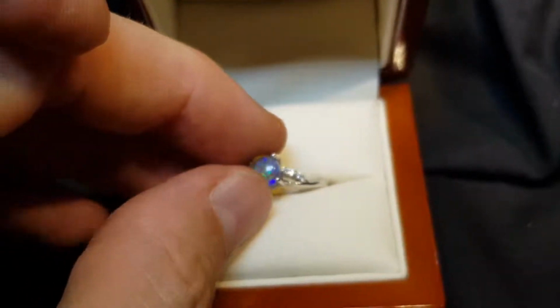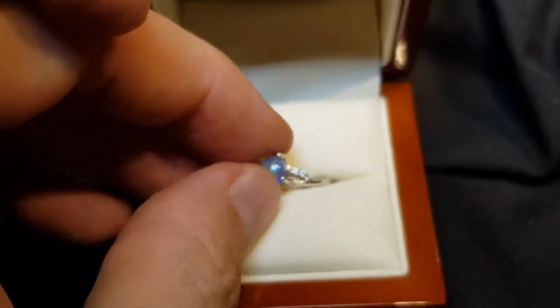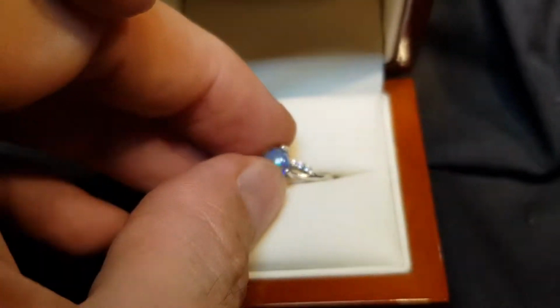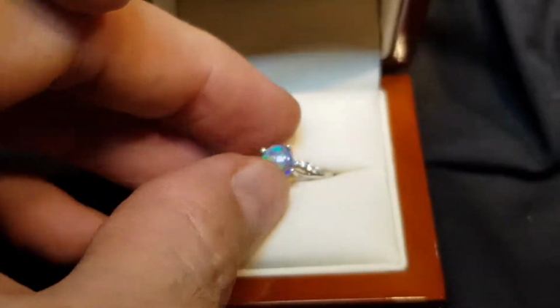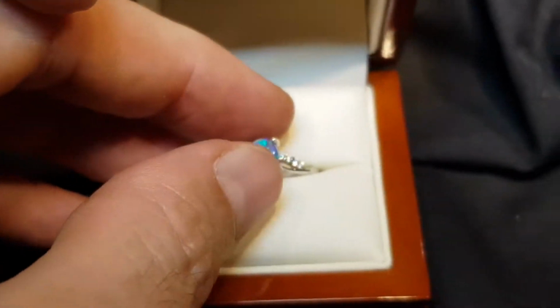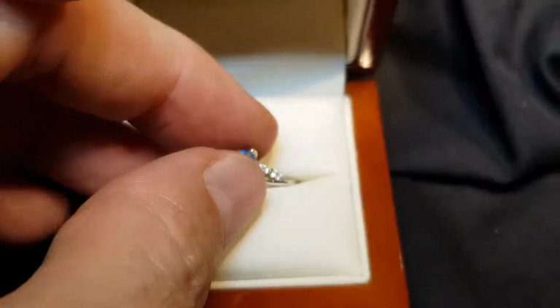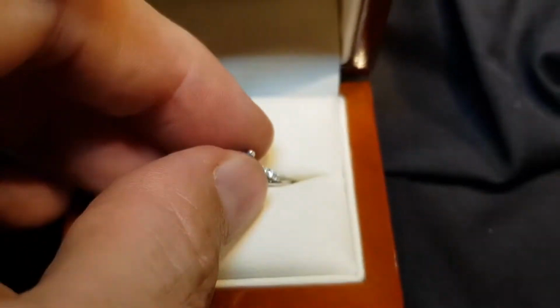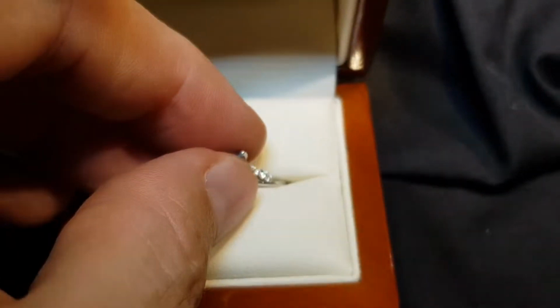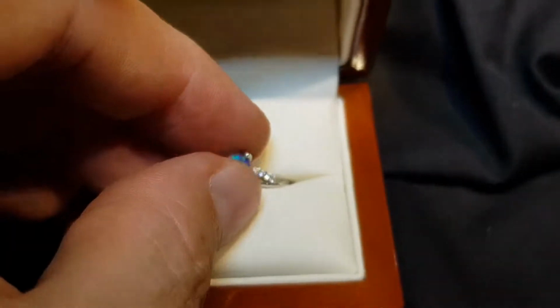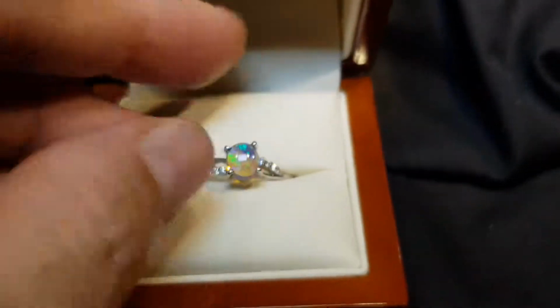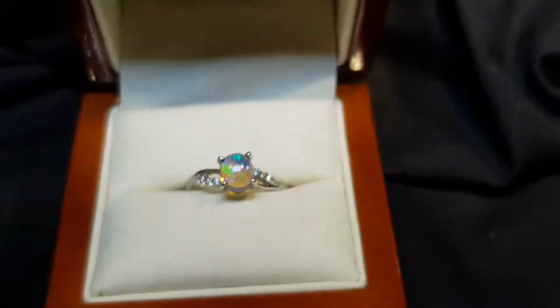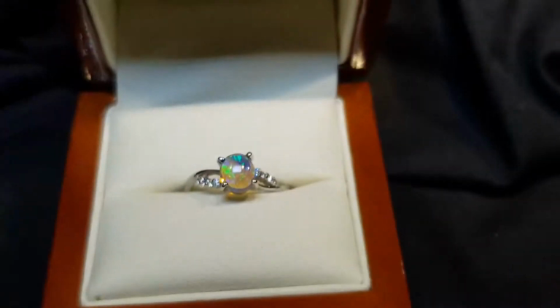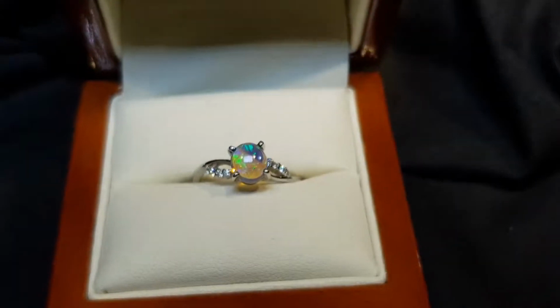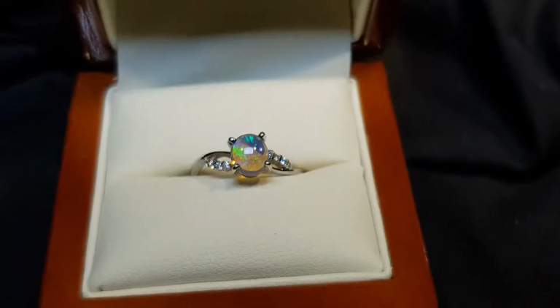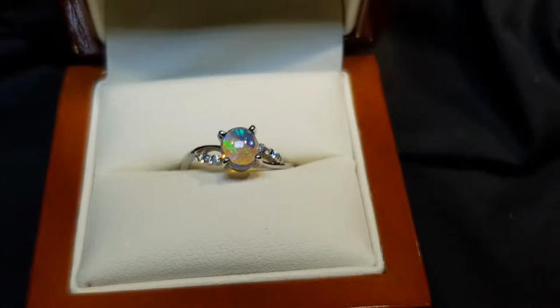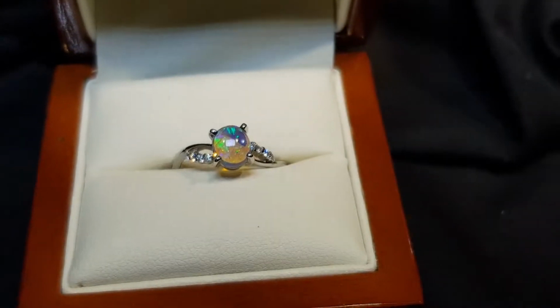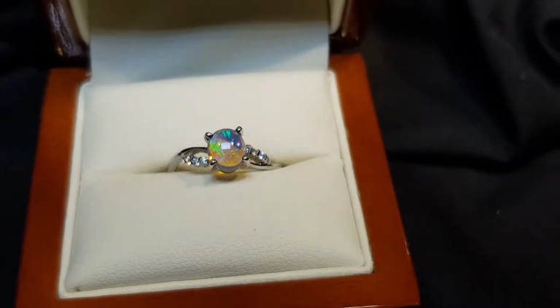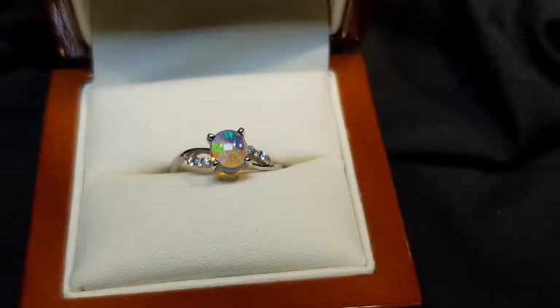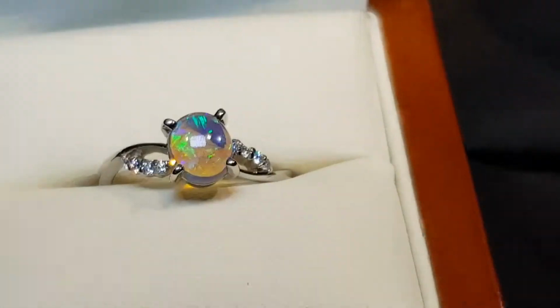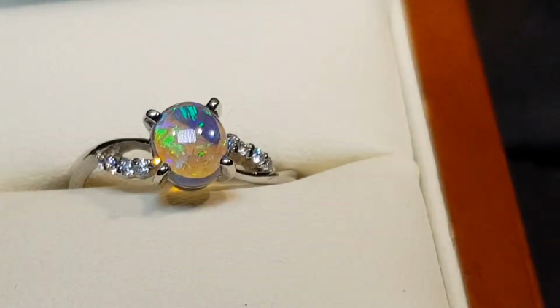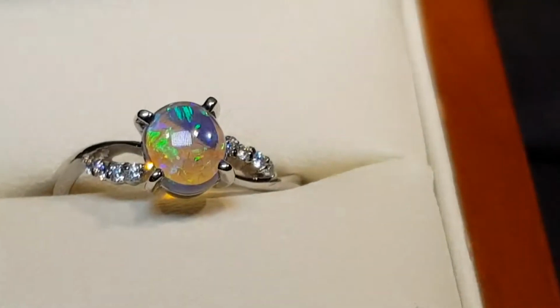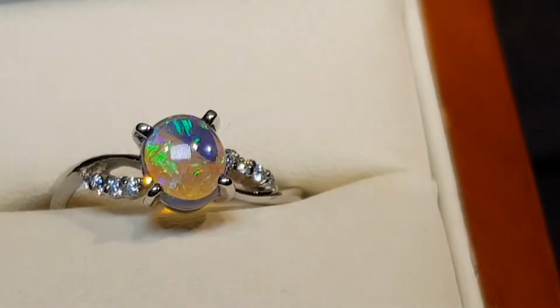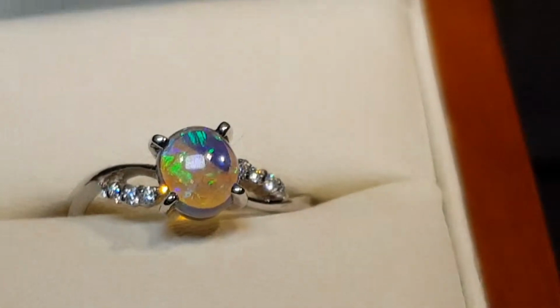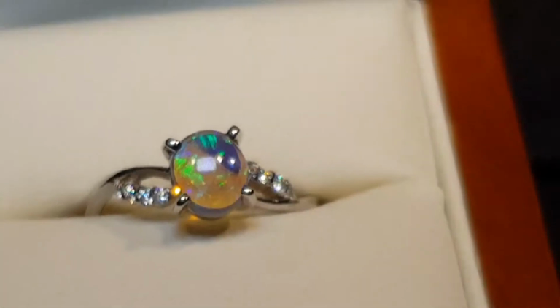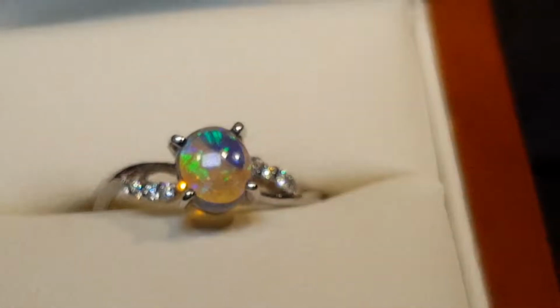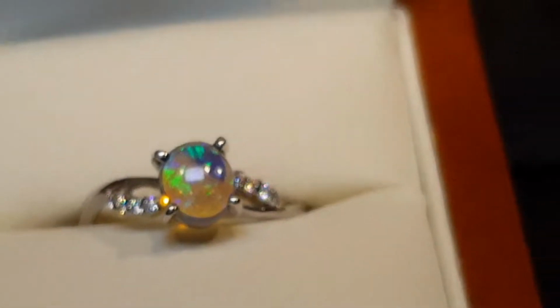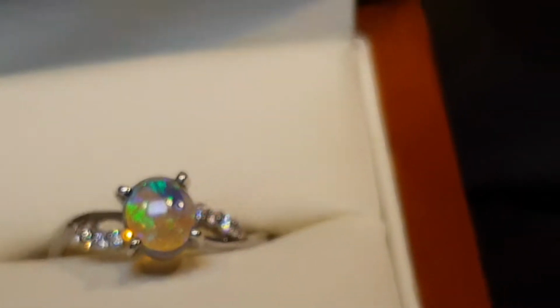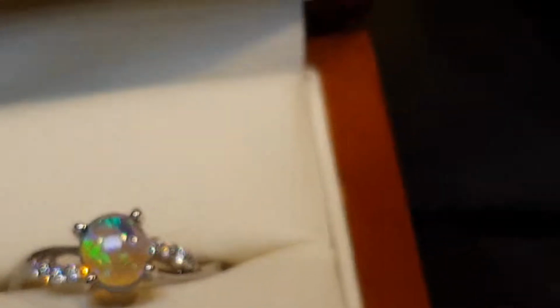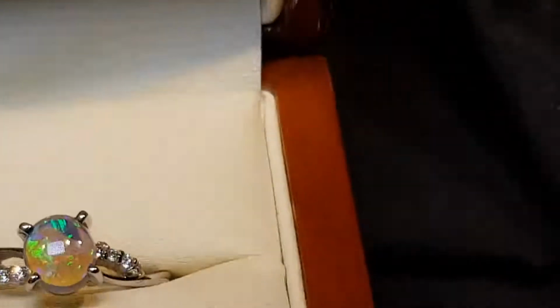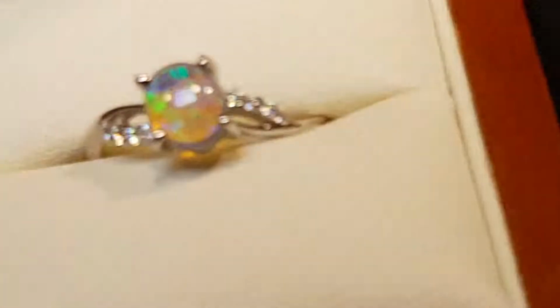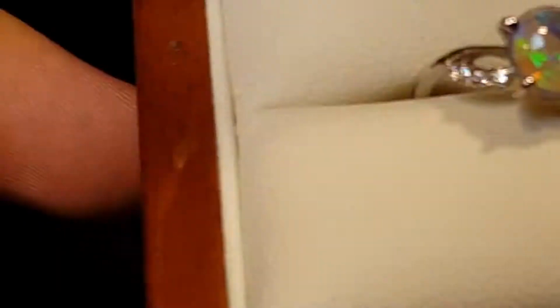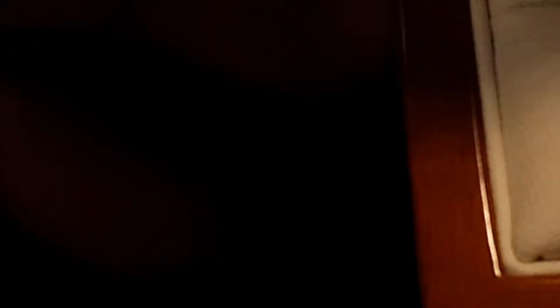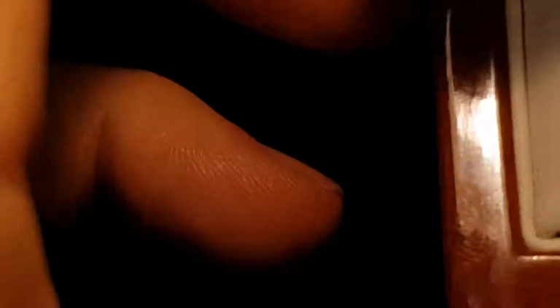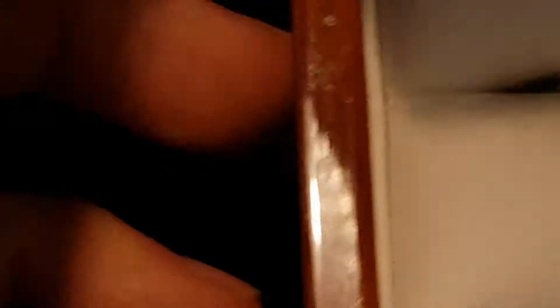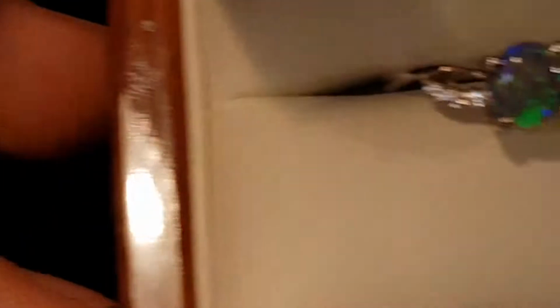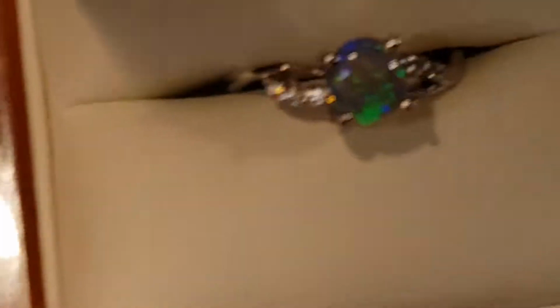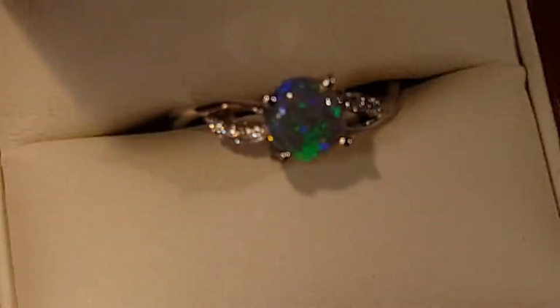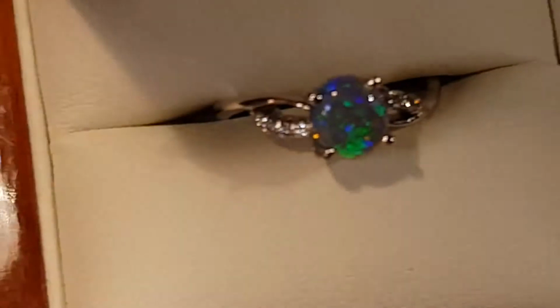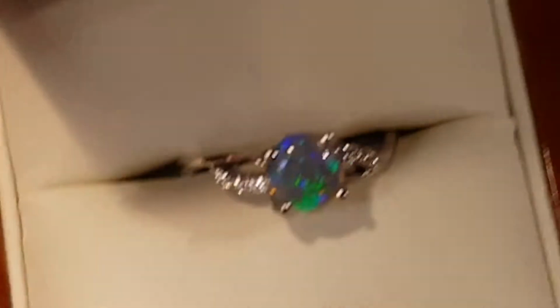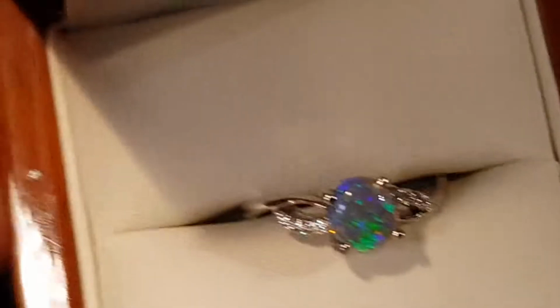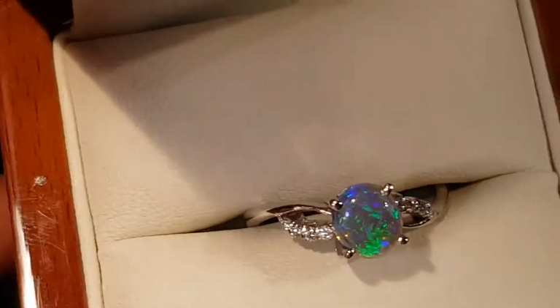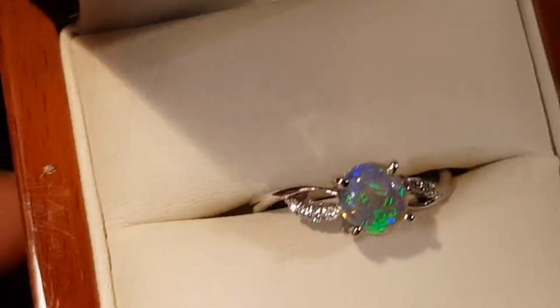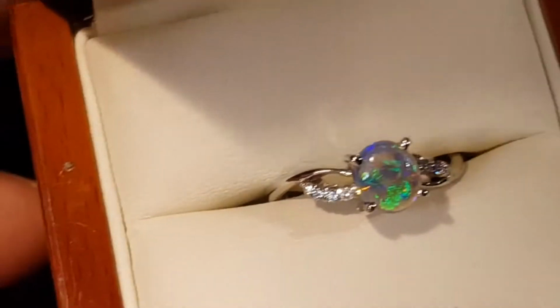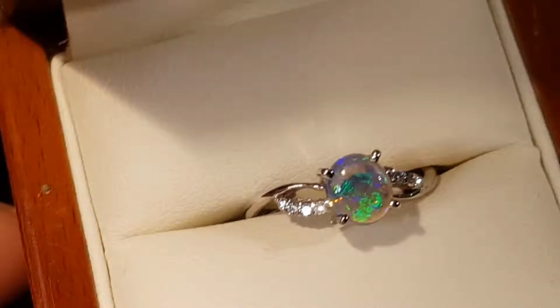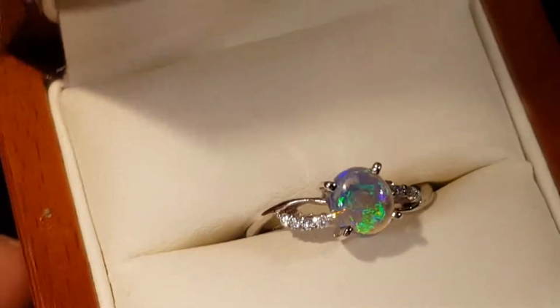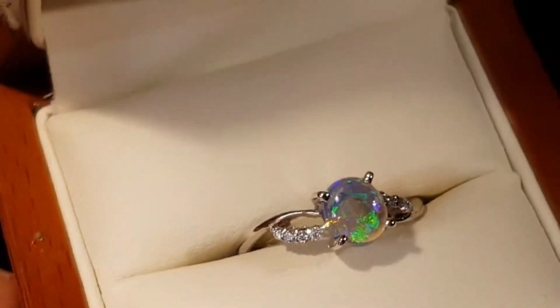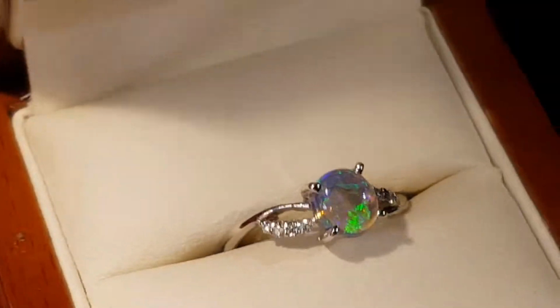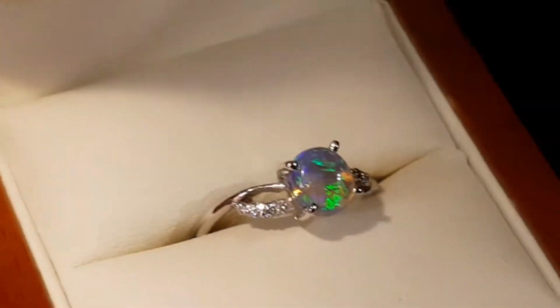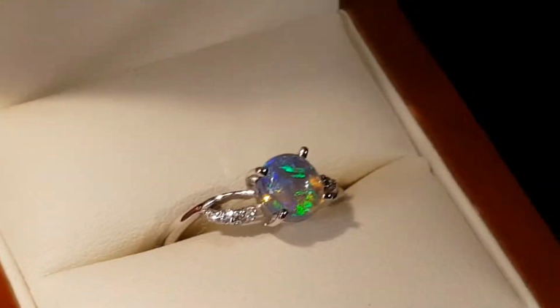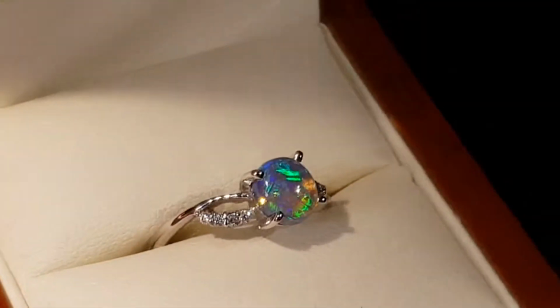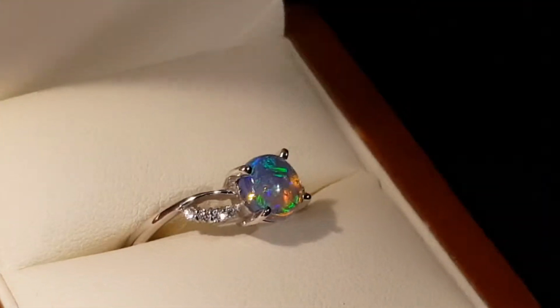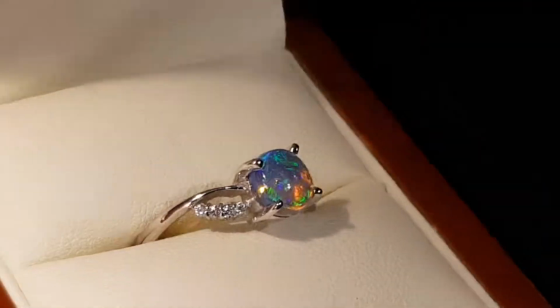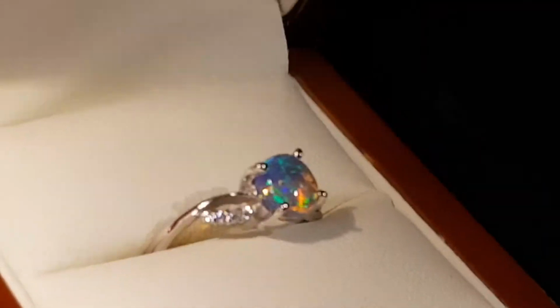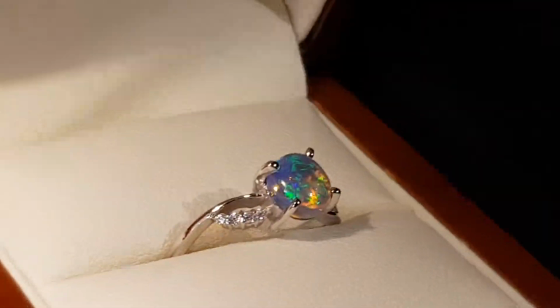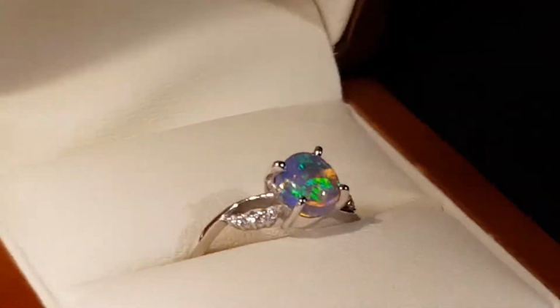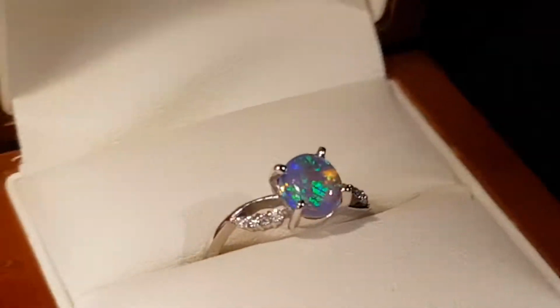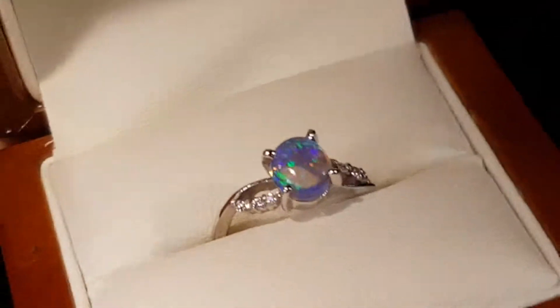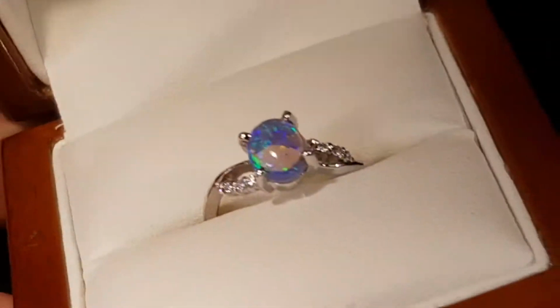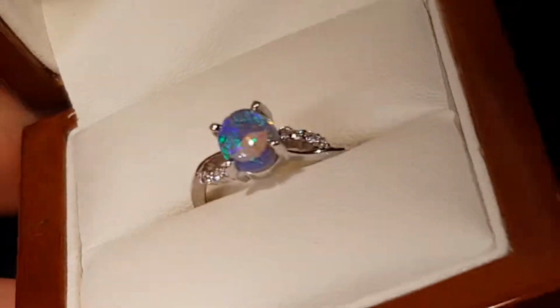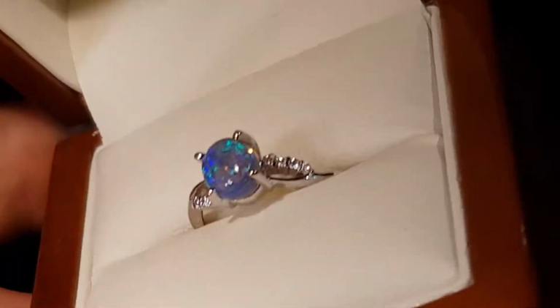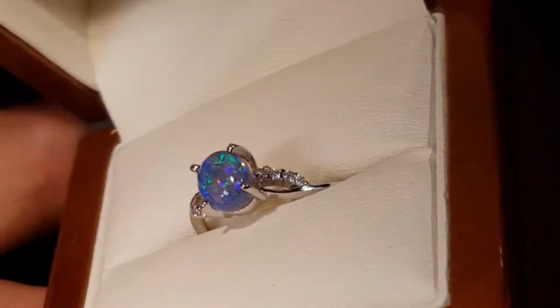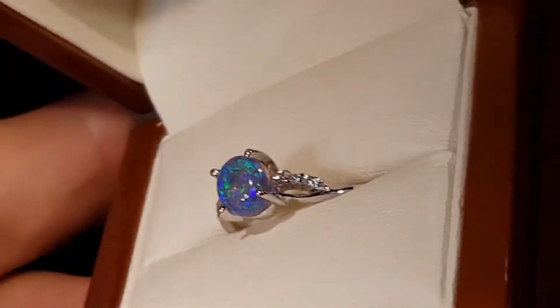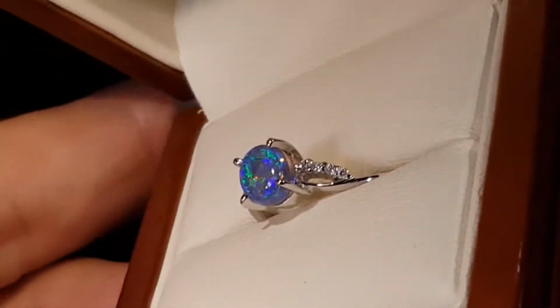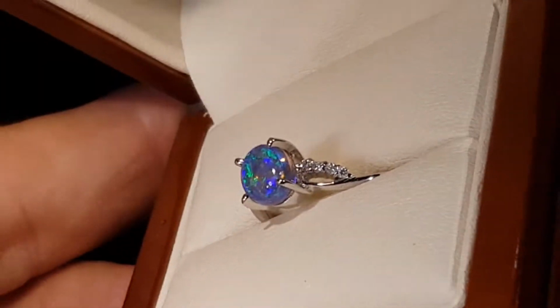Even in low light, this opal would do really really well — look at those beautiful colours.